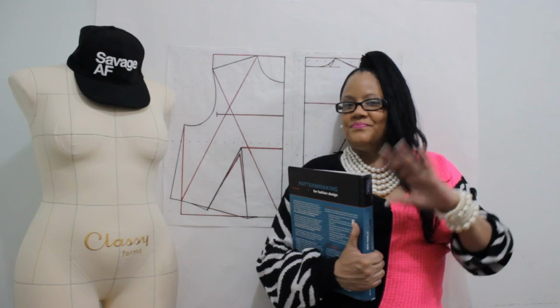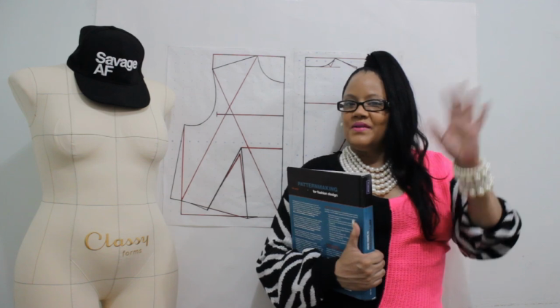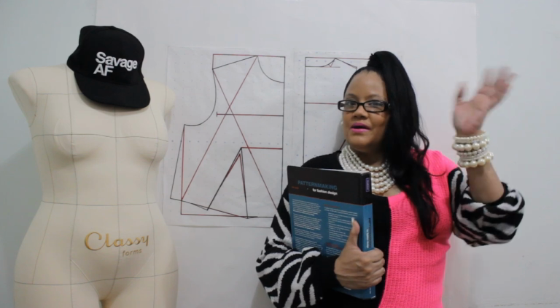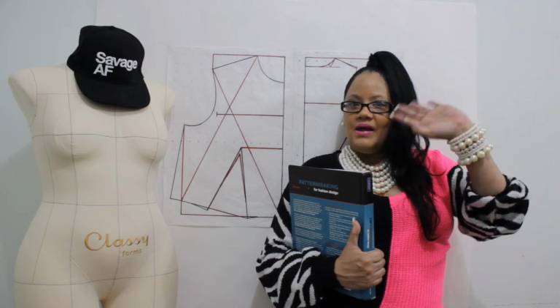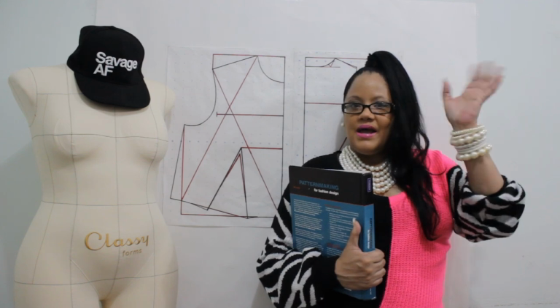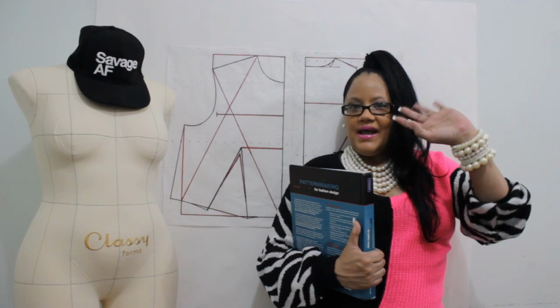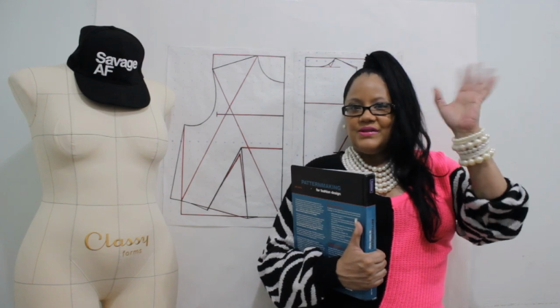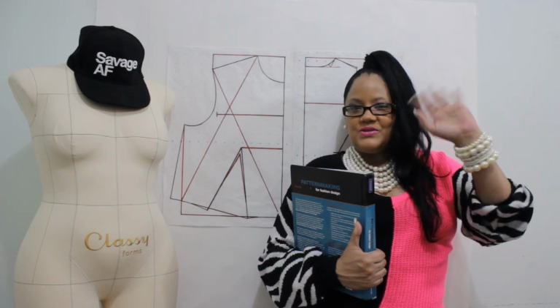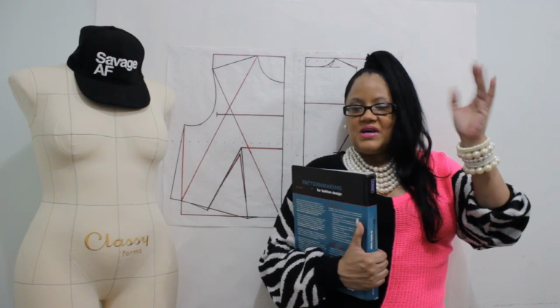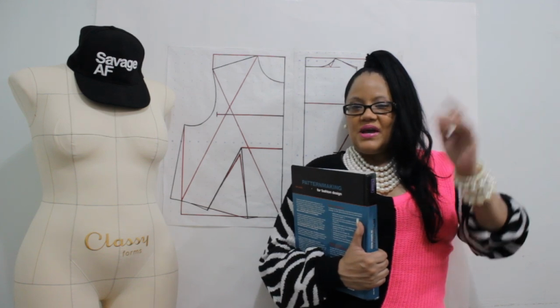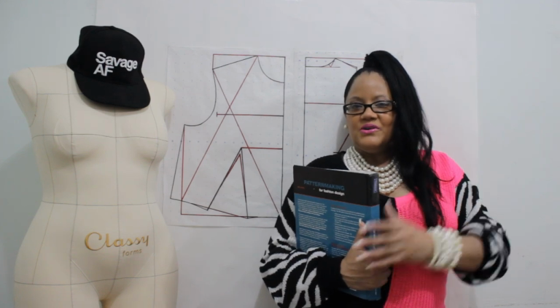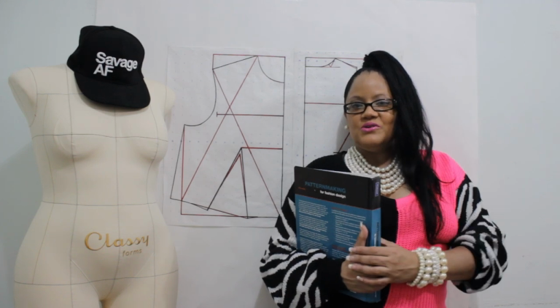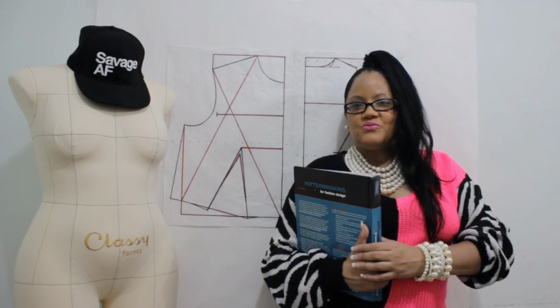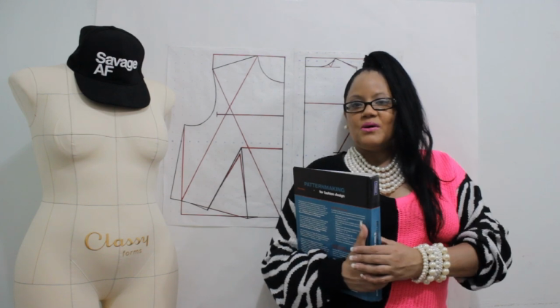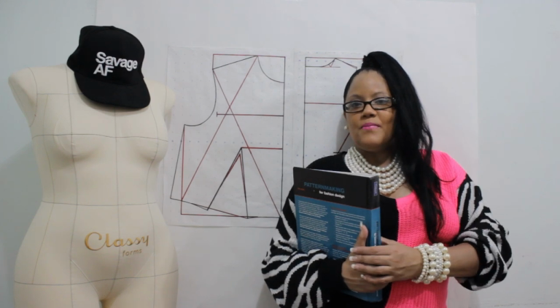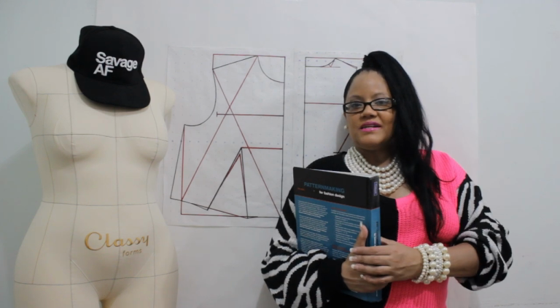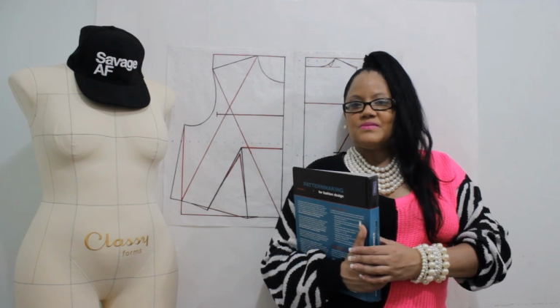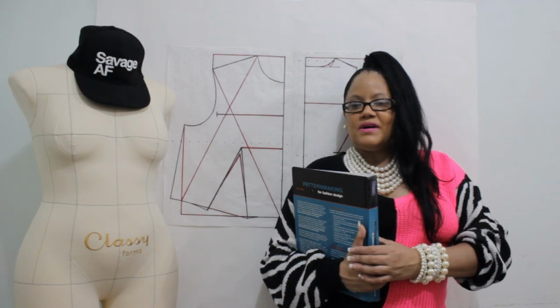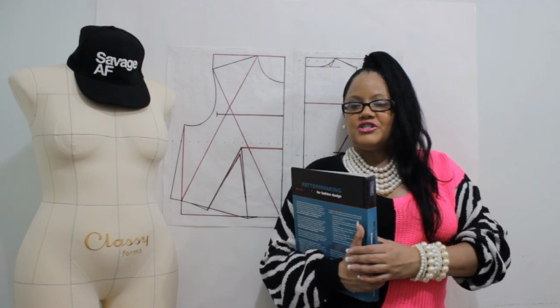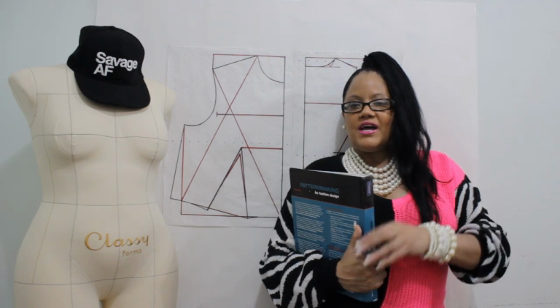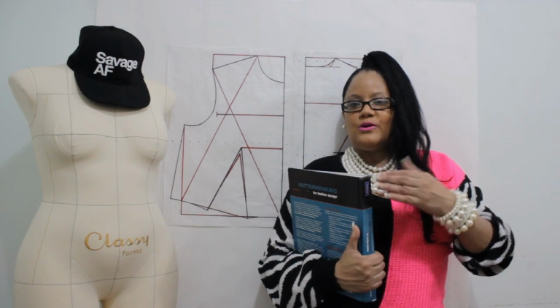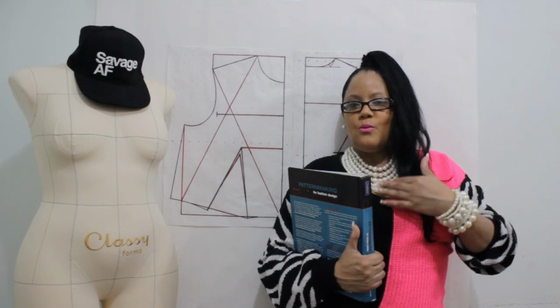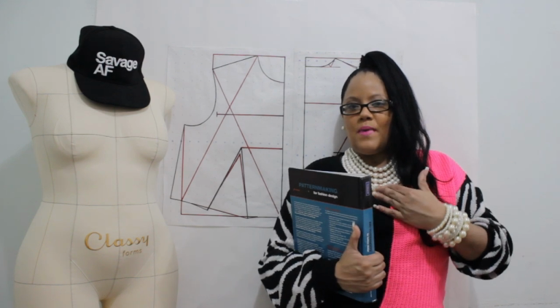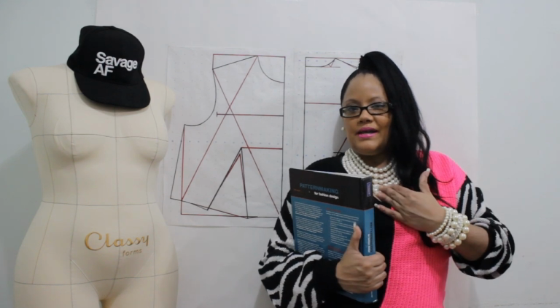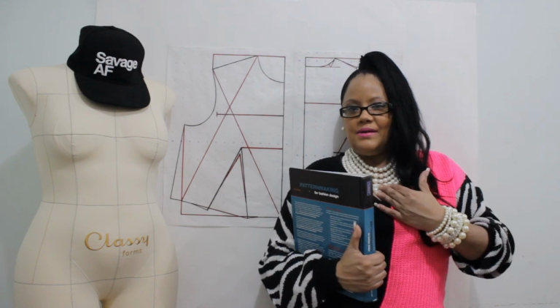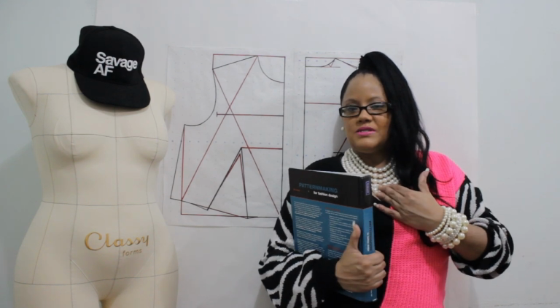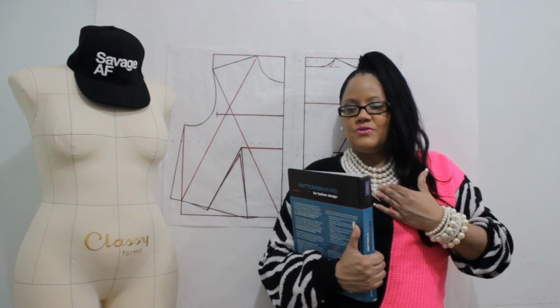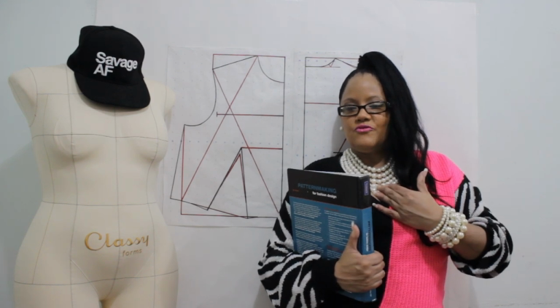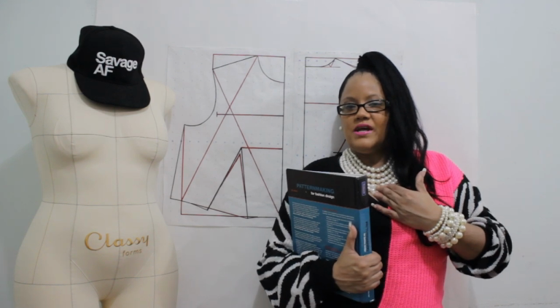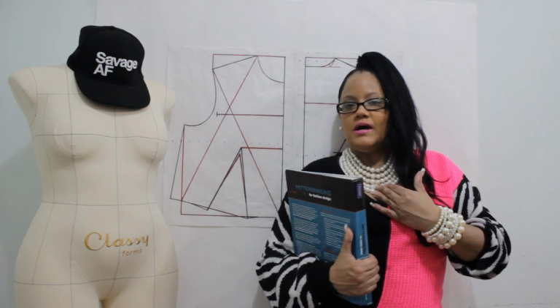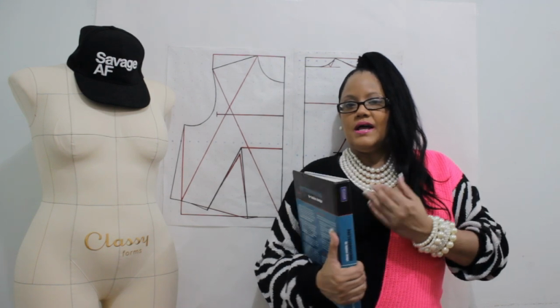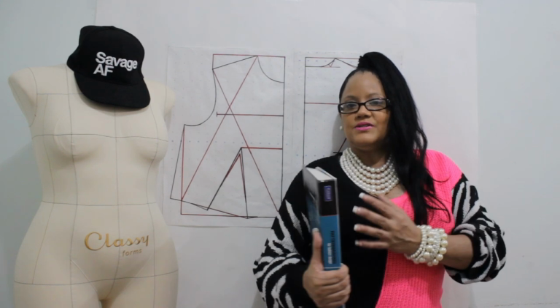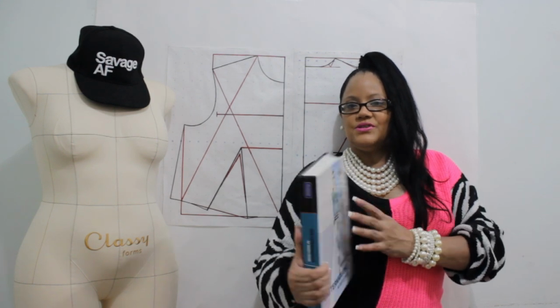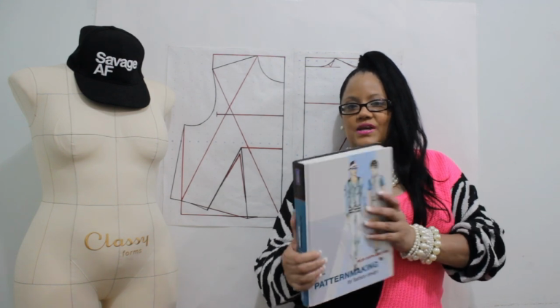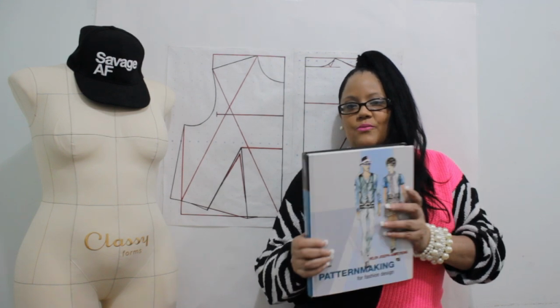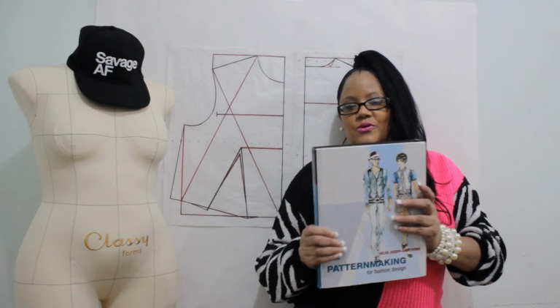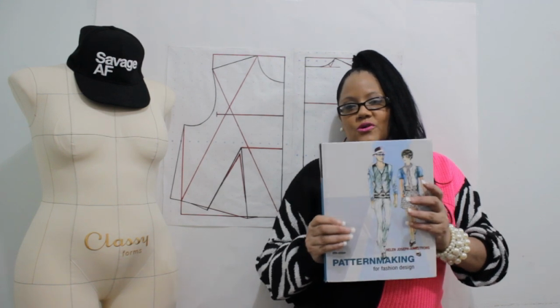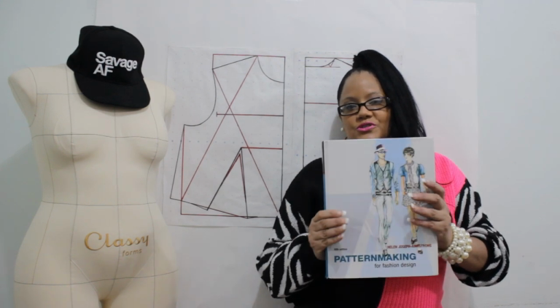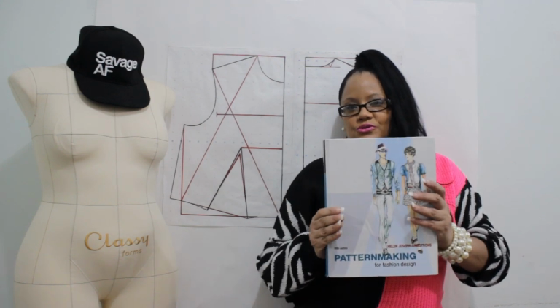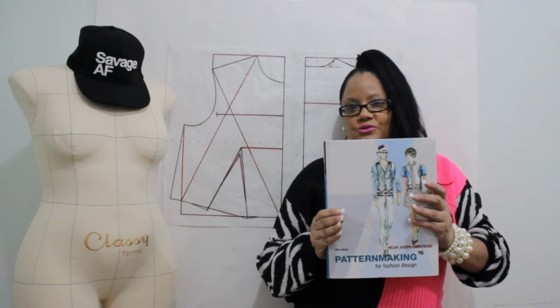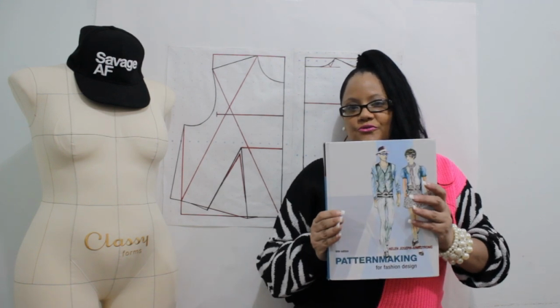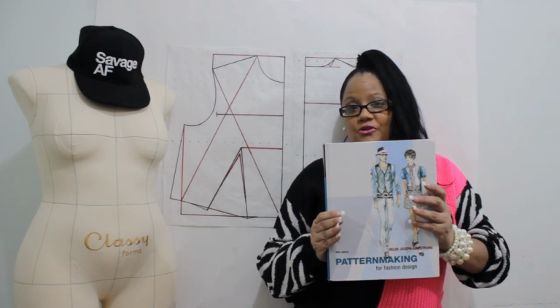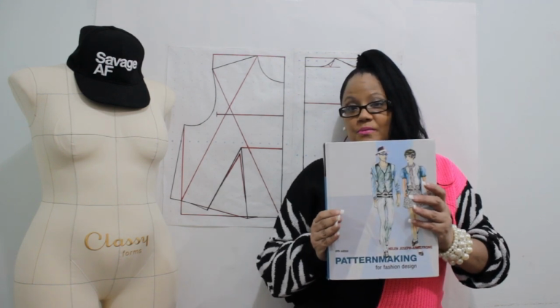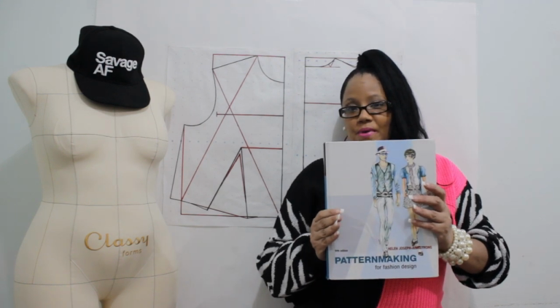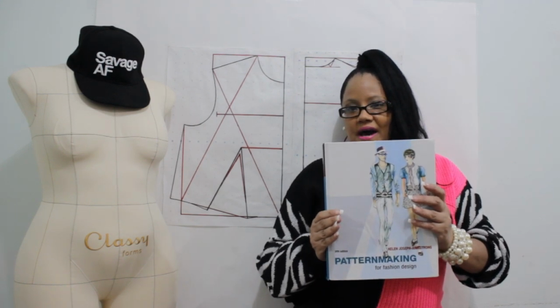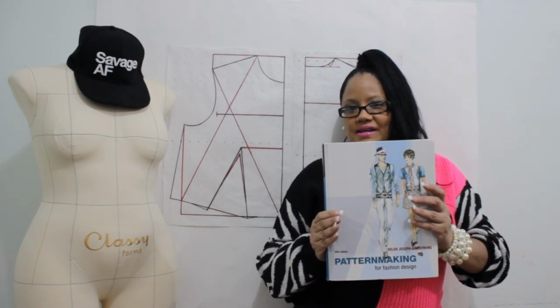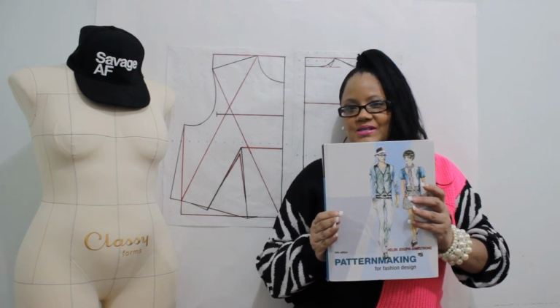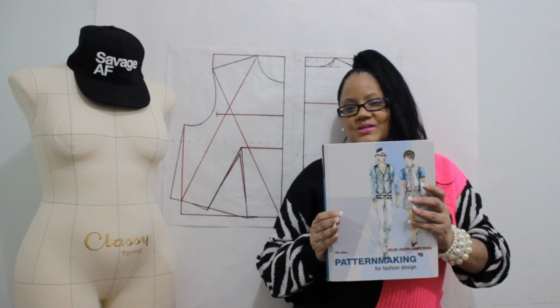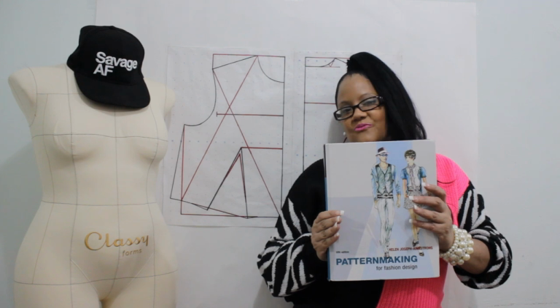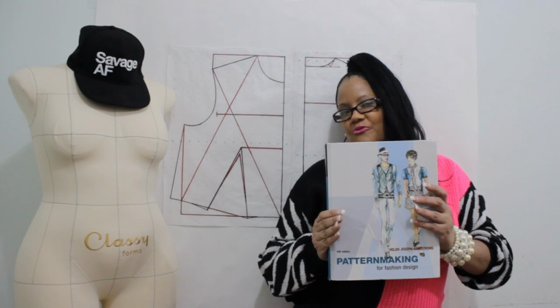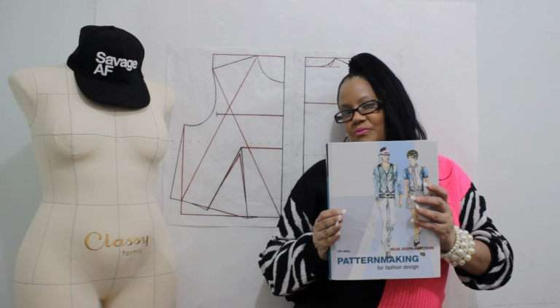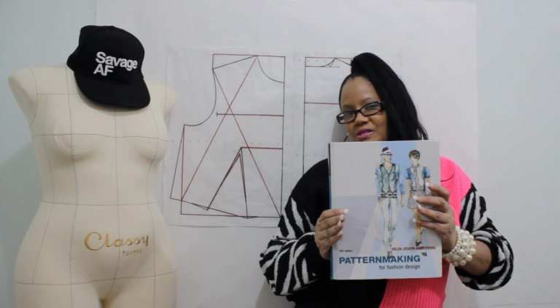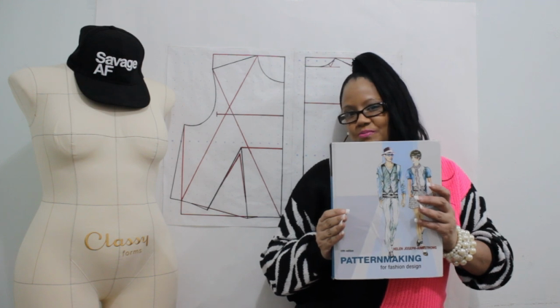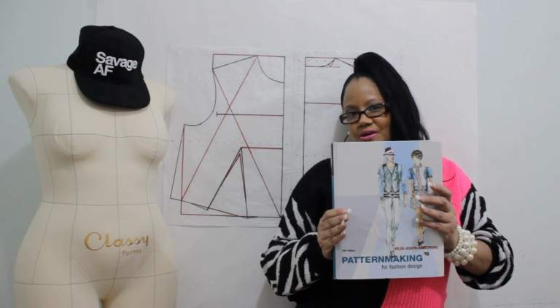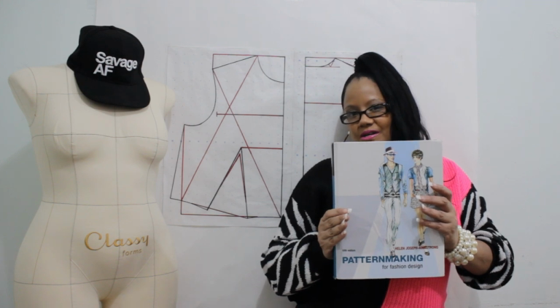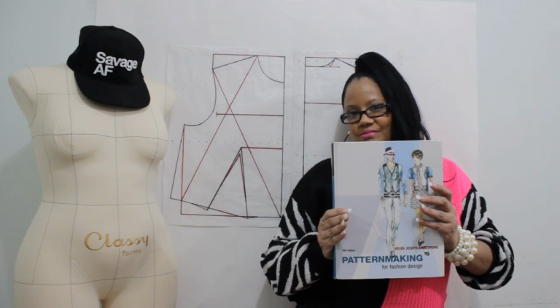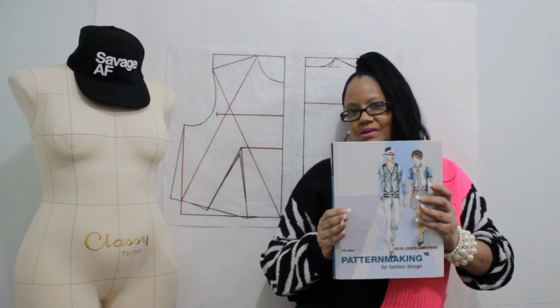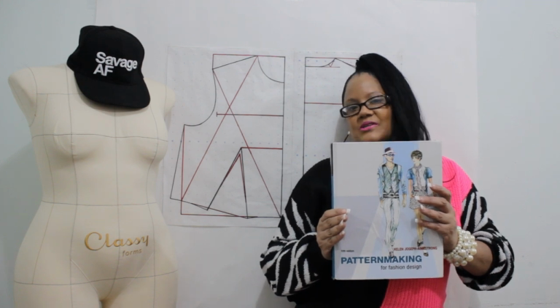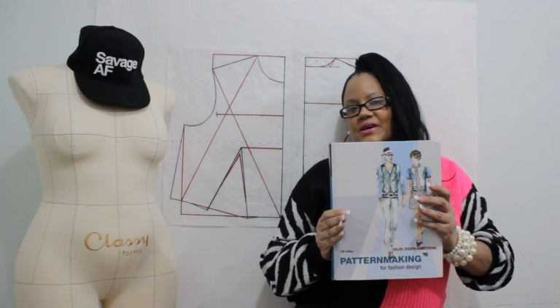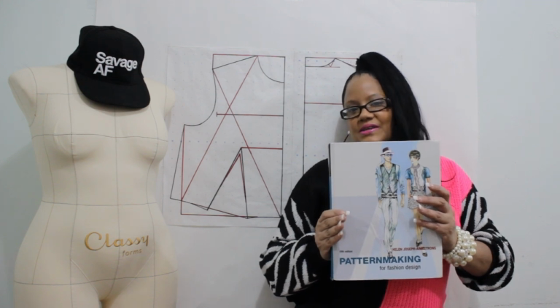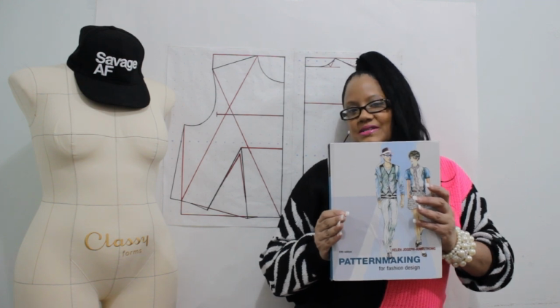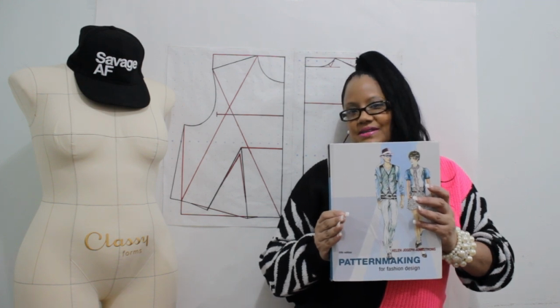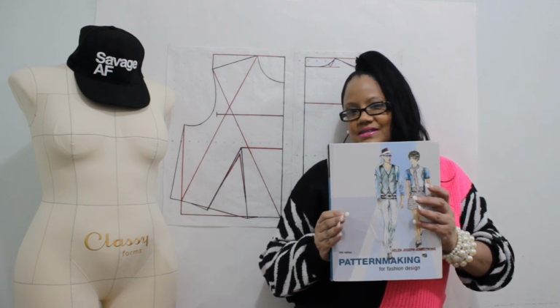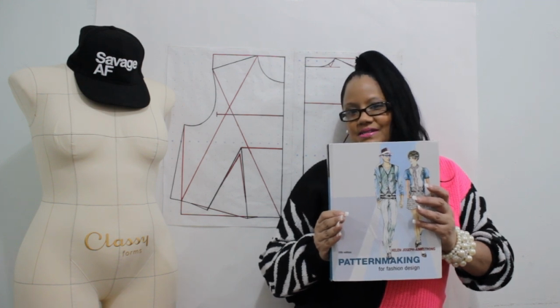Hey designers, welcome back to my channel. My name is Maria and today we're going to do the front bodice from this book. Let's get into this.